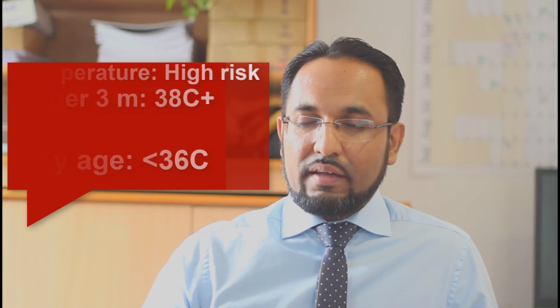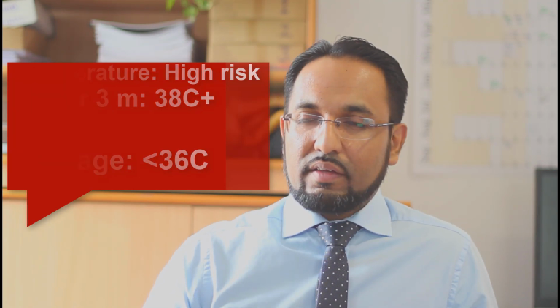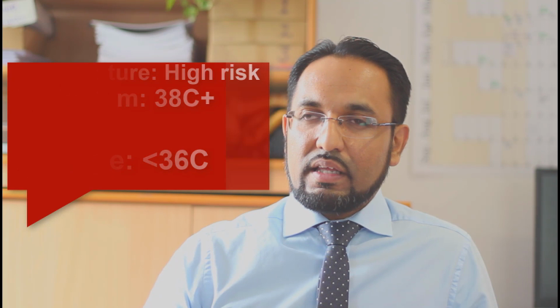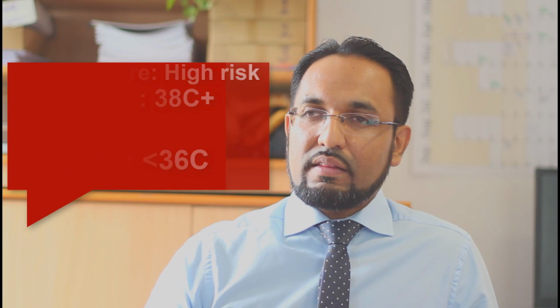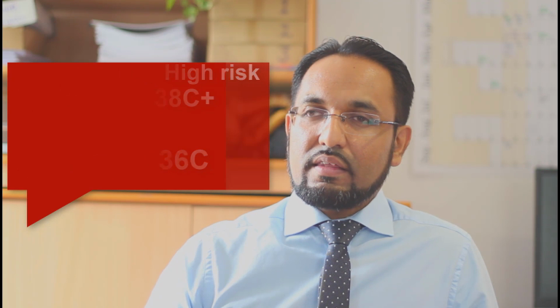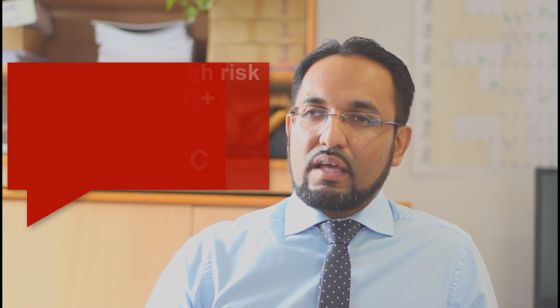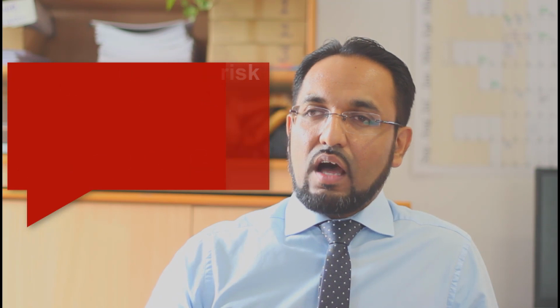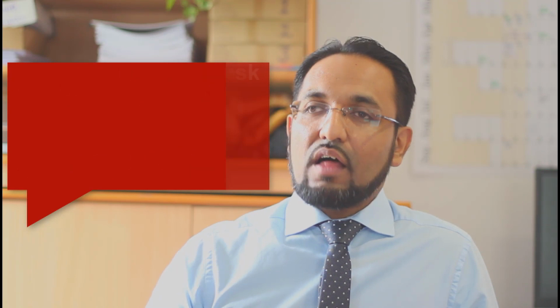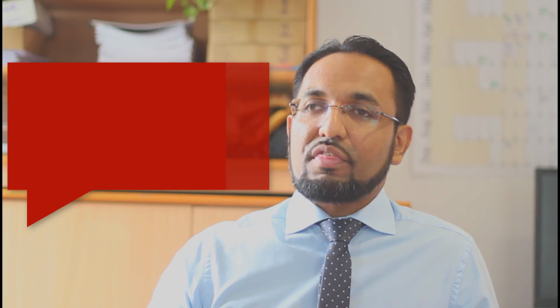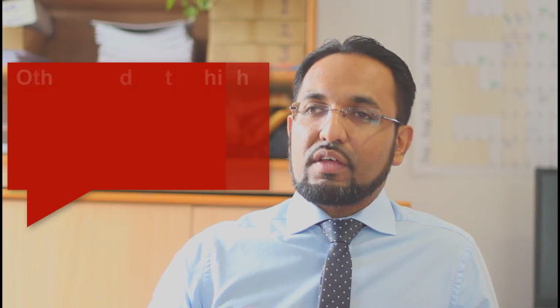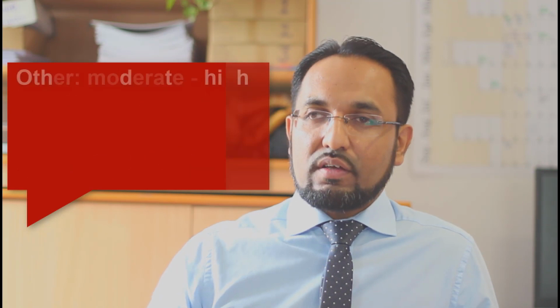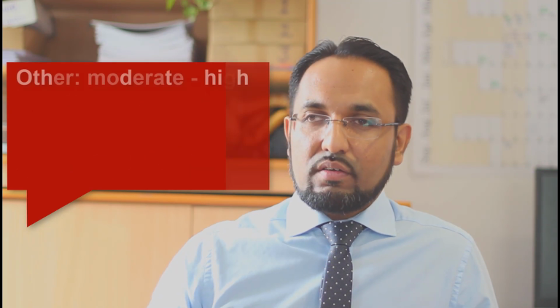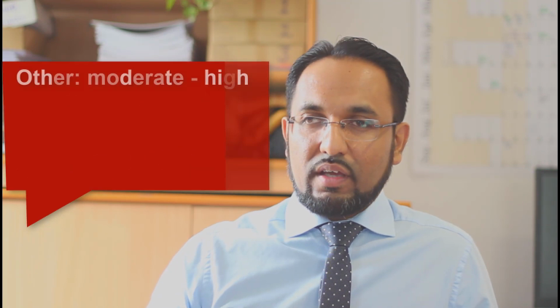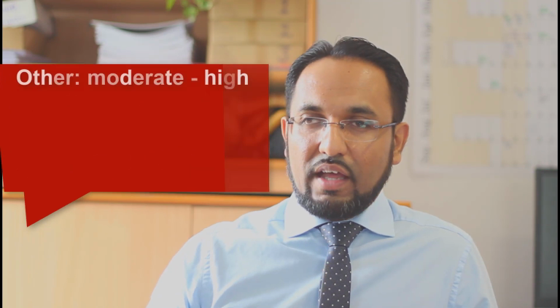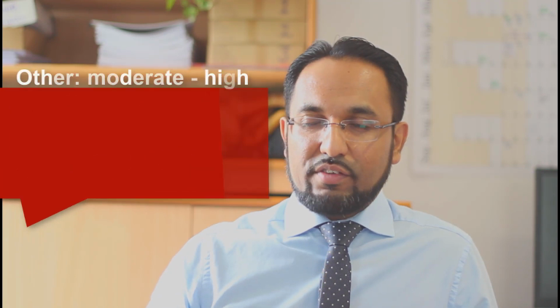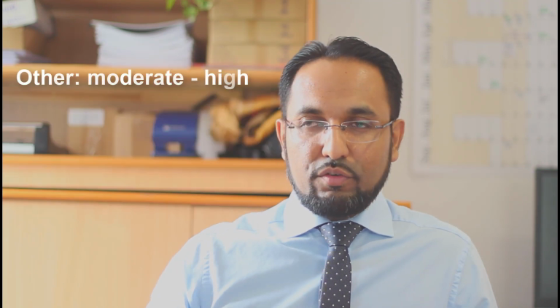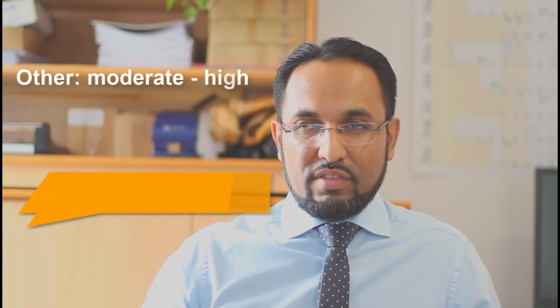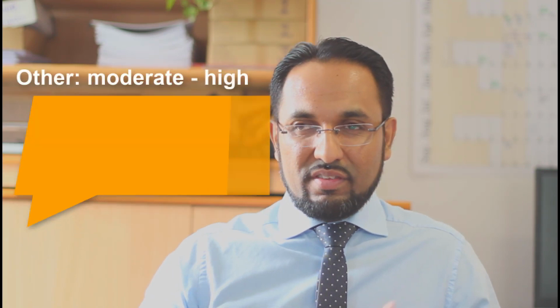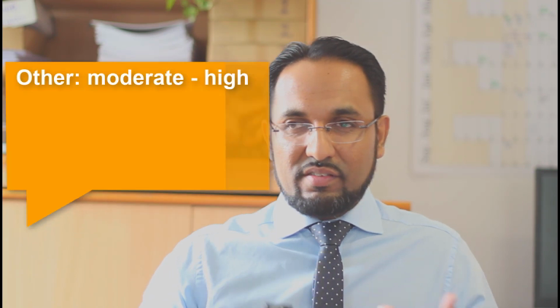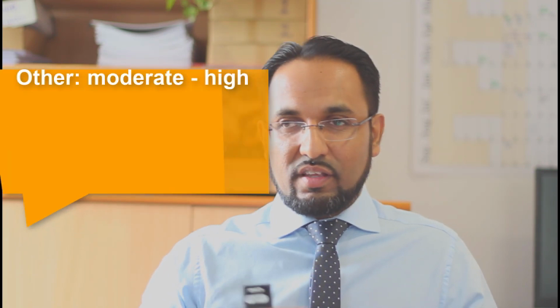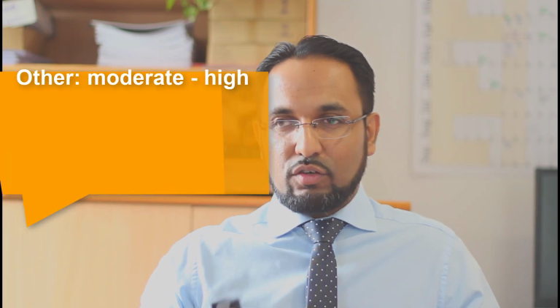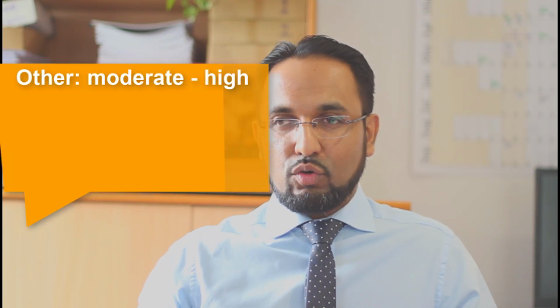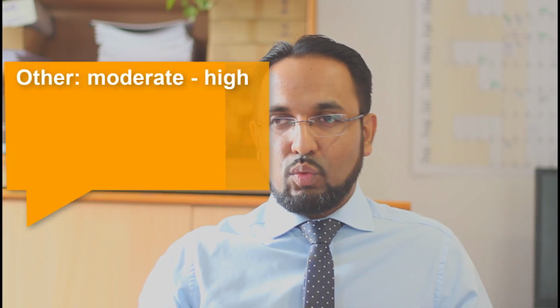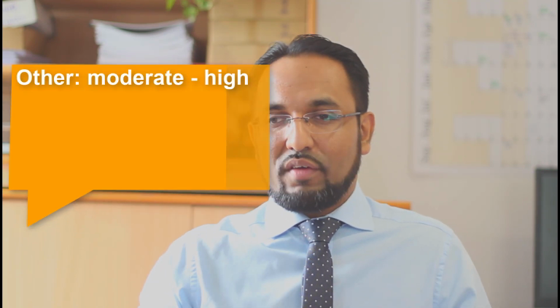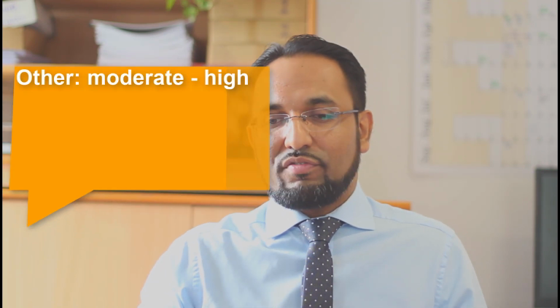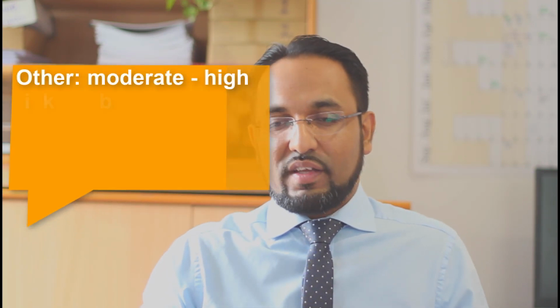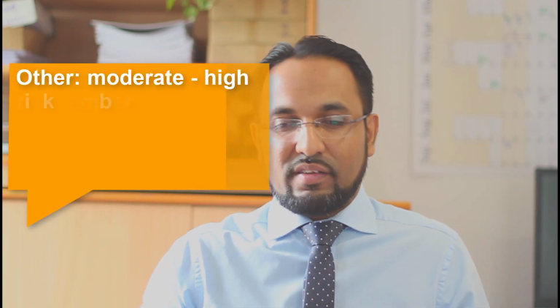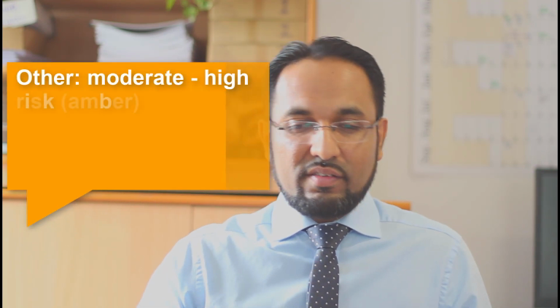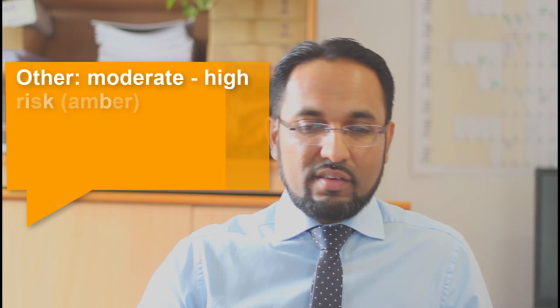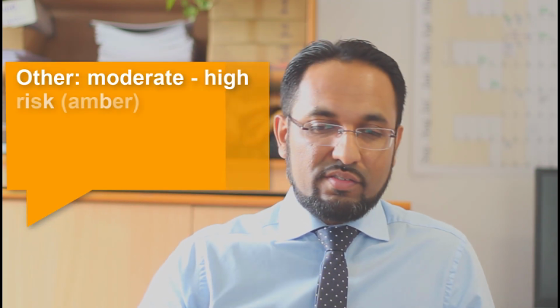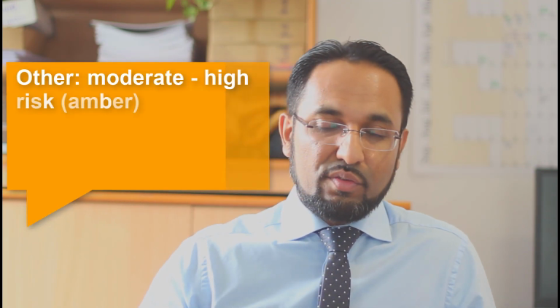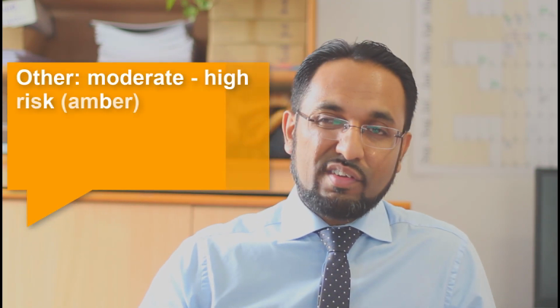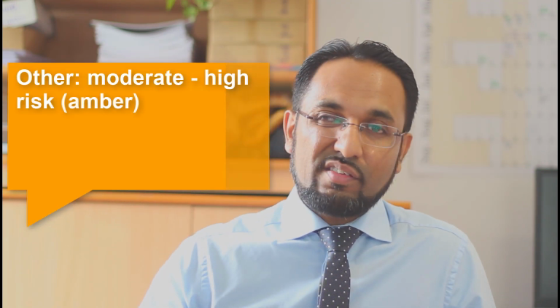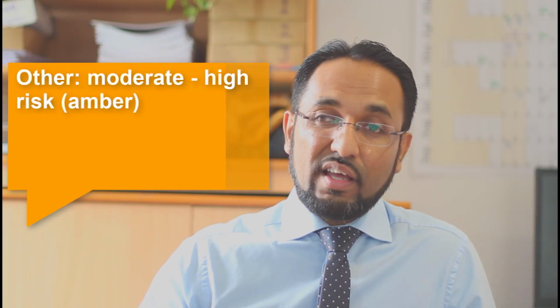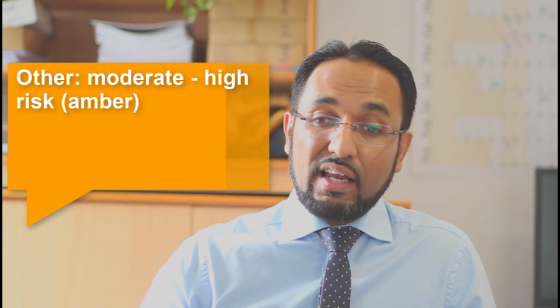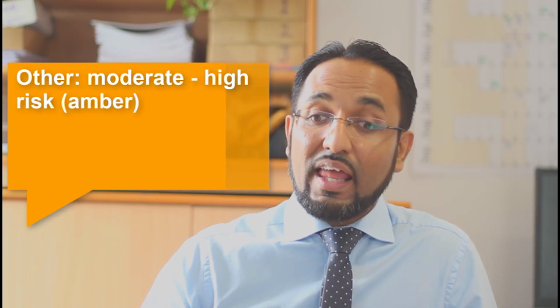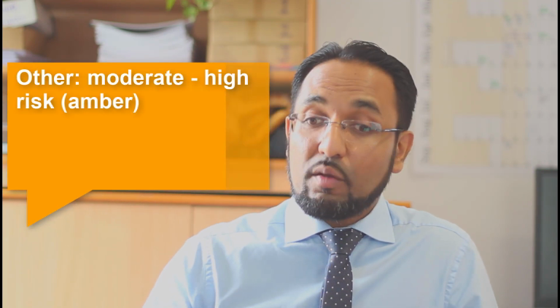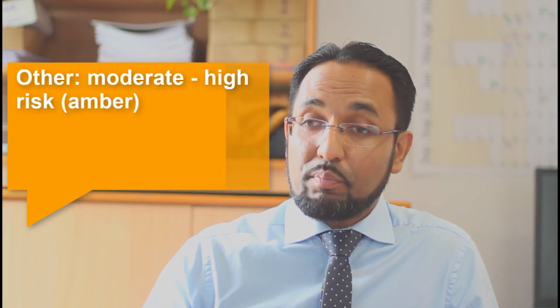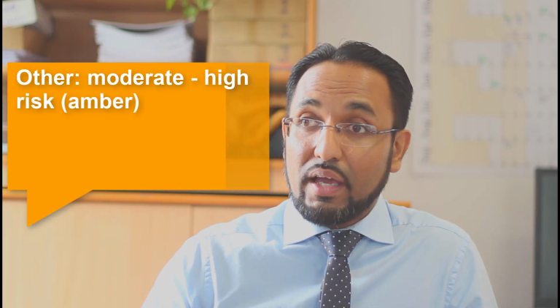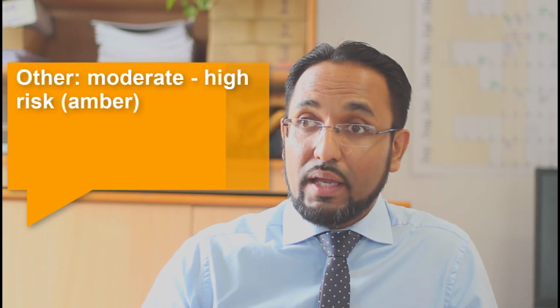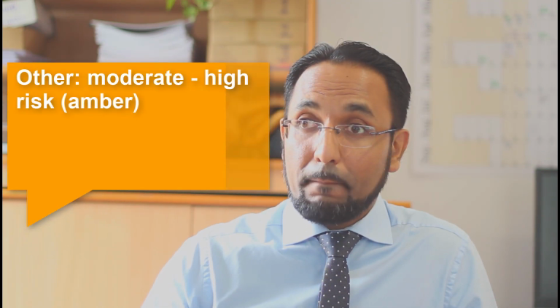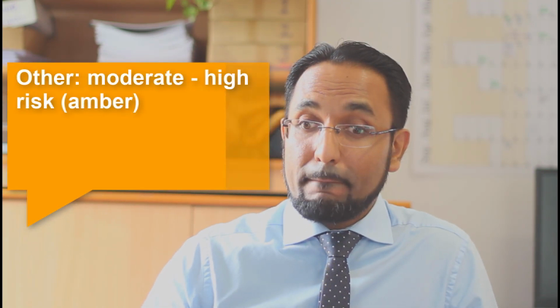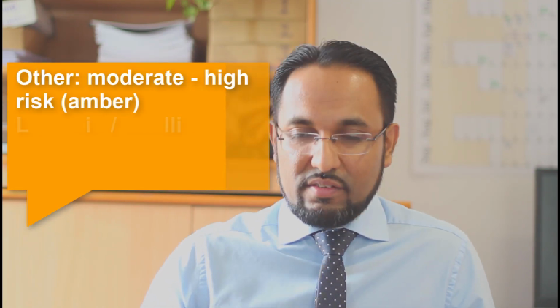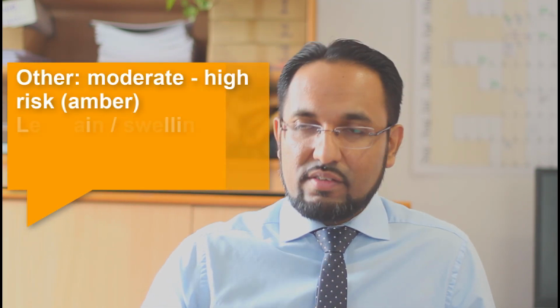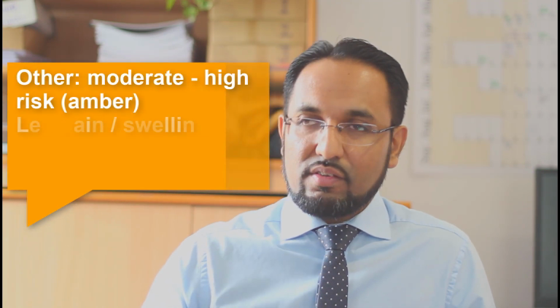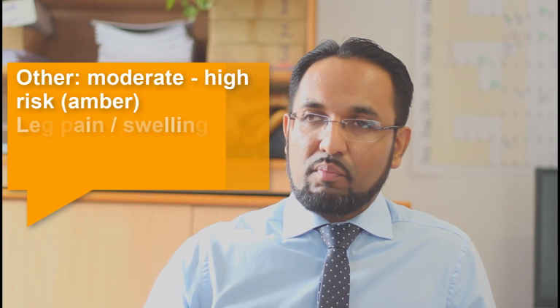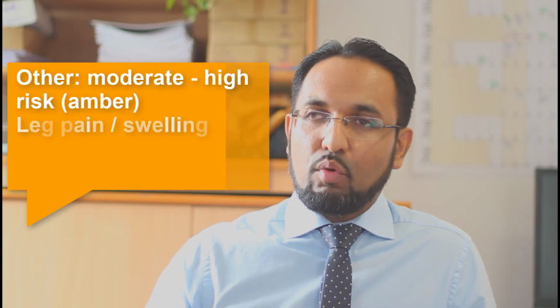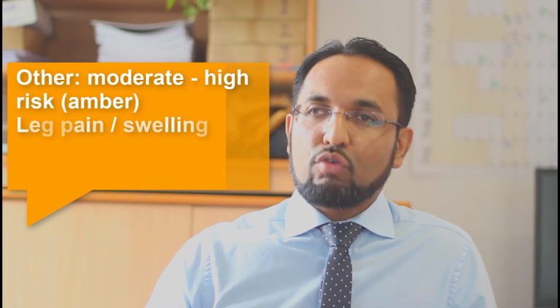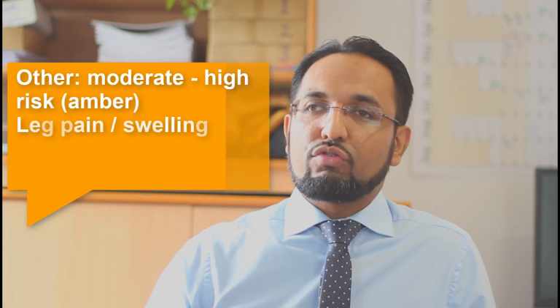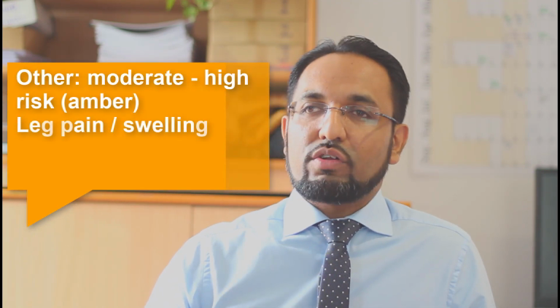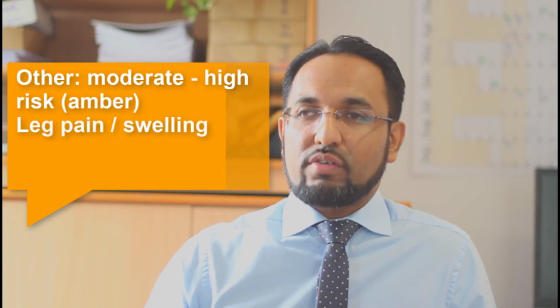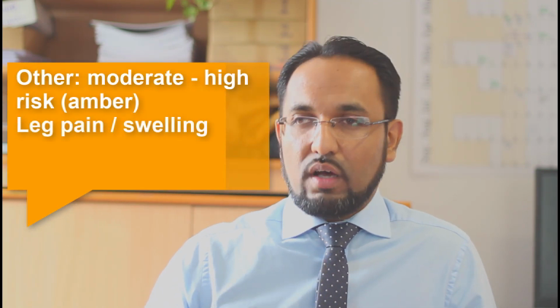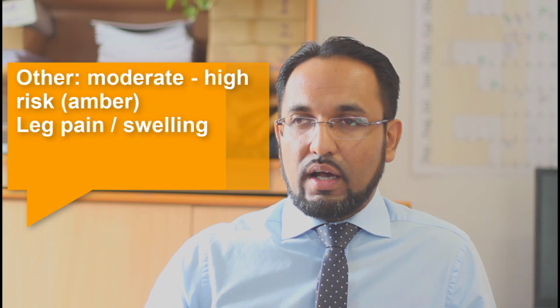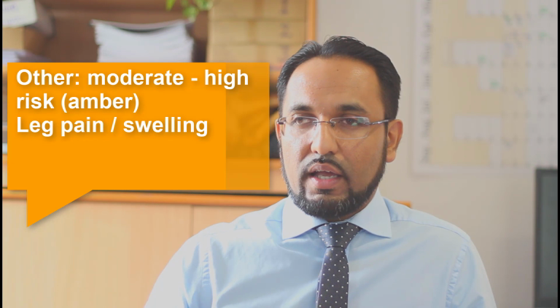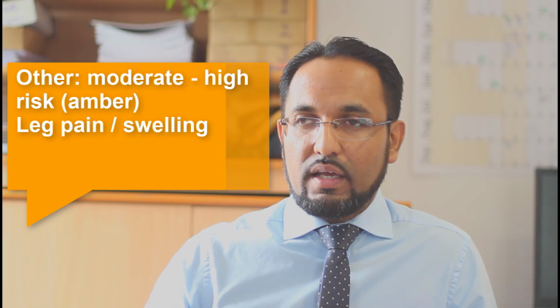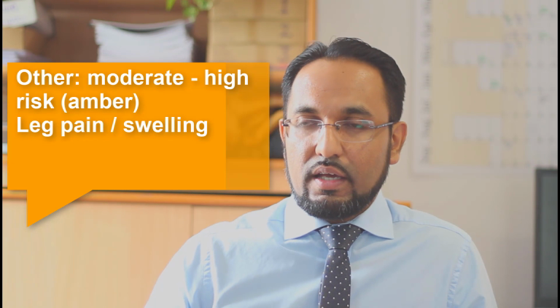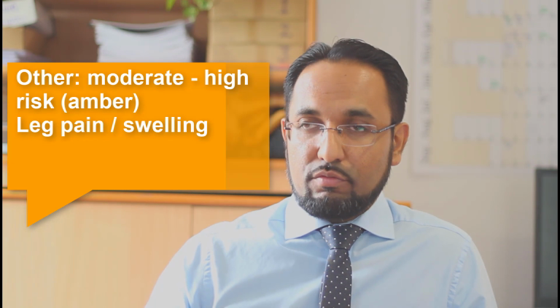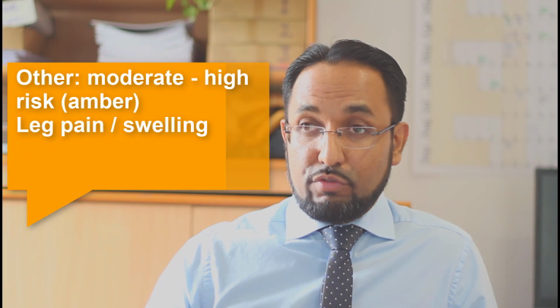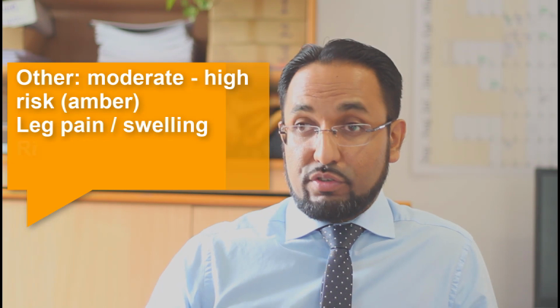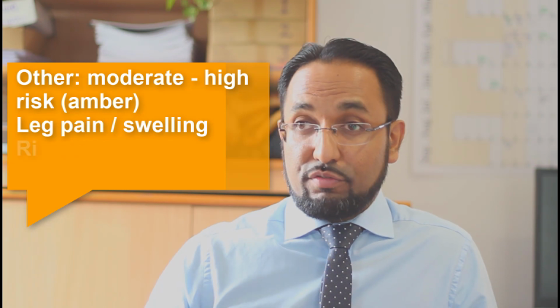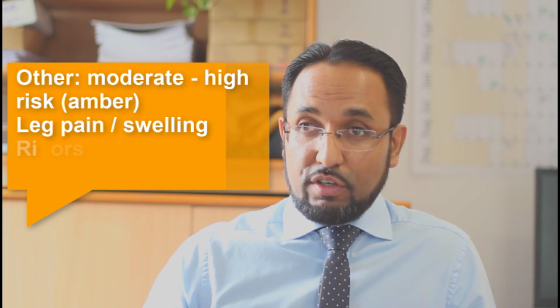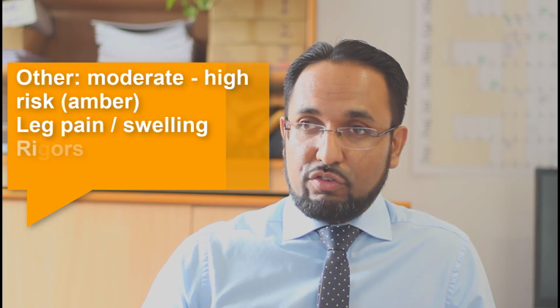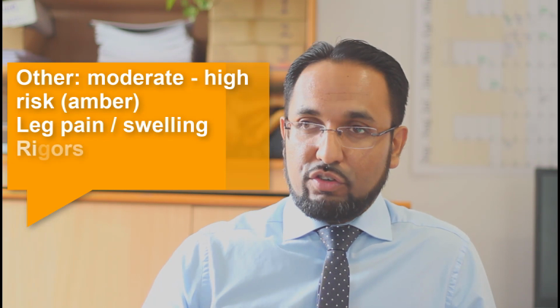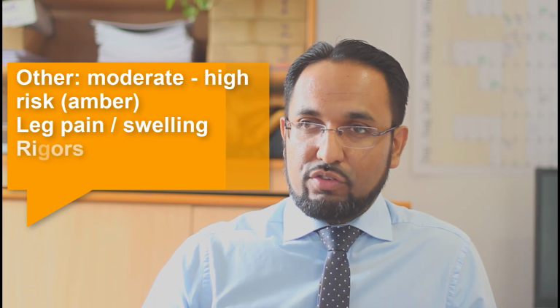In the 'other' category — things that don't quite fit elsewhere — leg pain is considered a moderate to high risk feature.